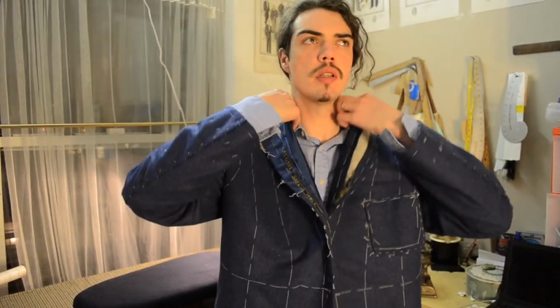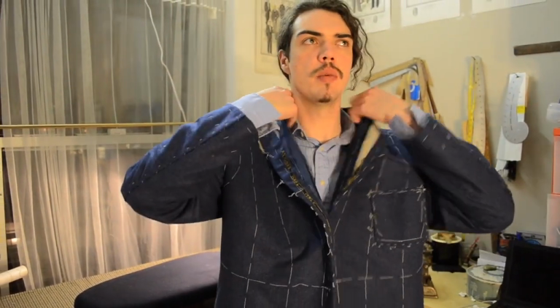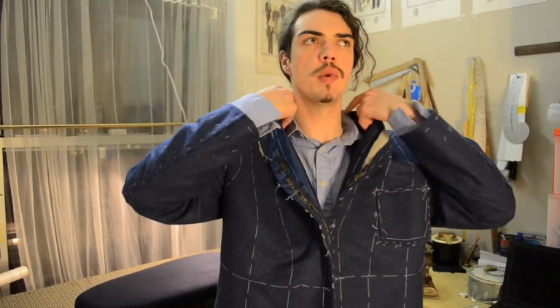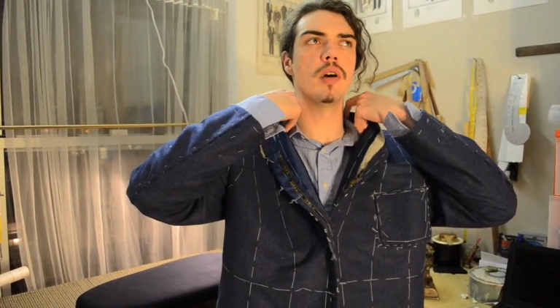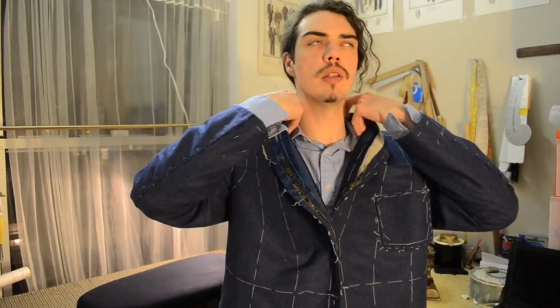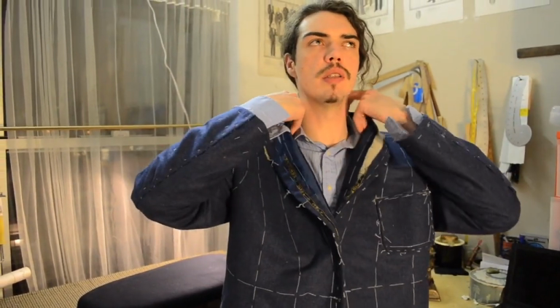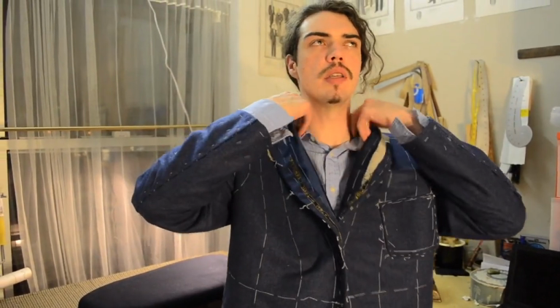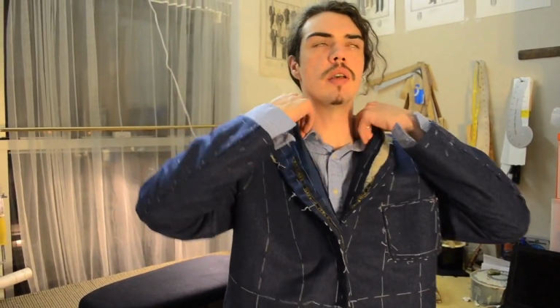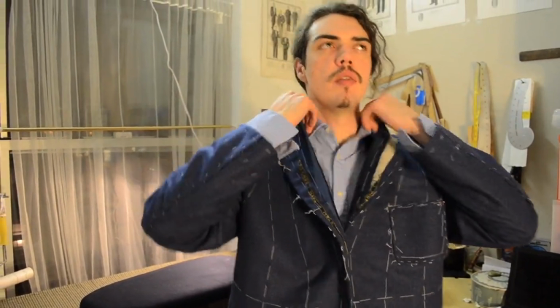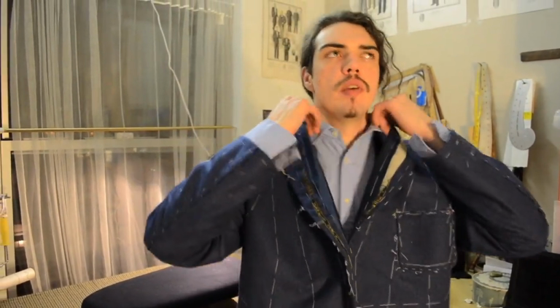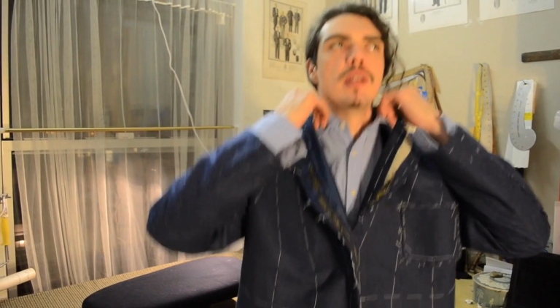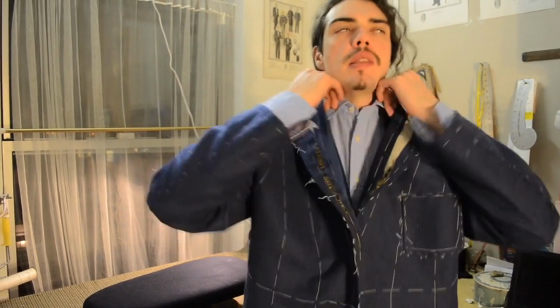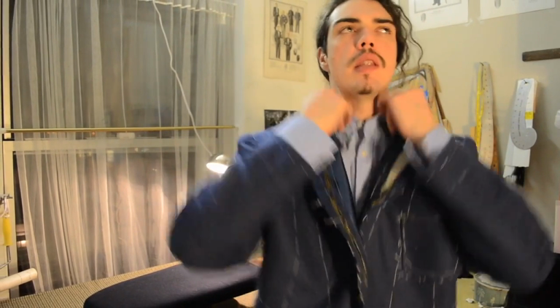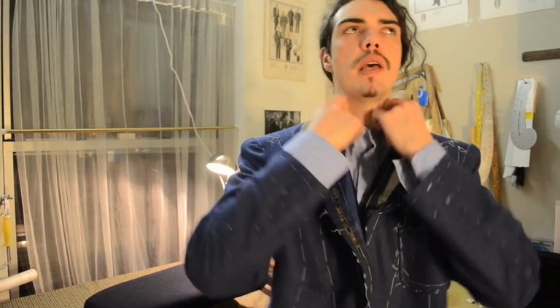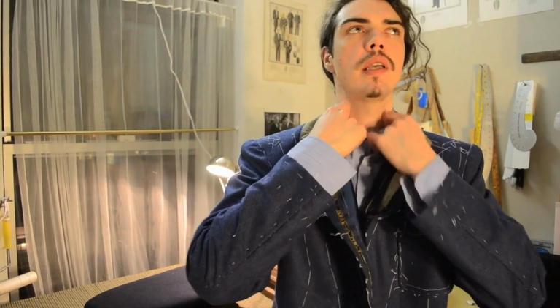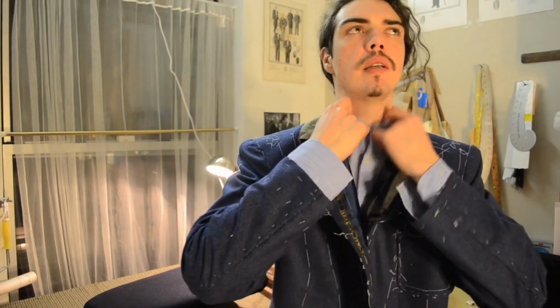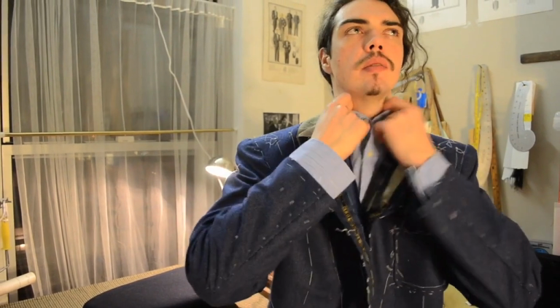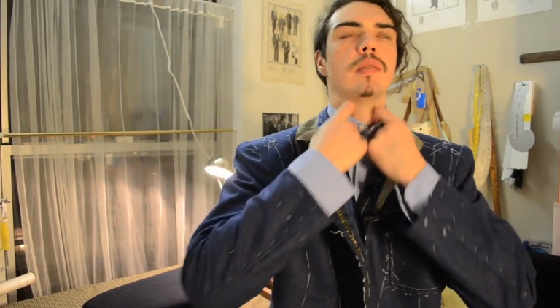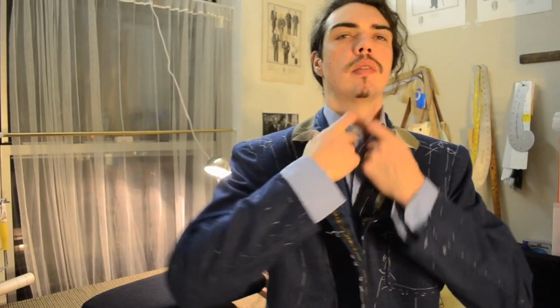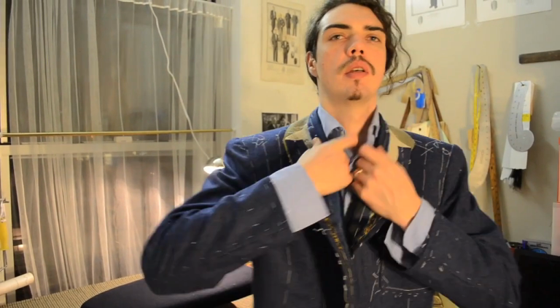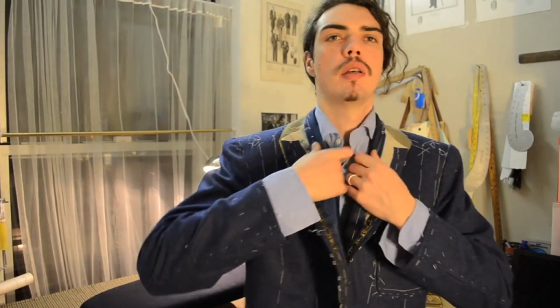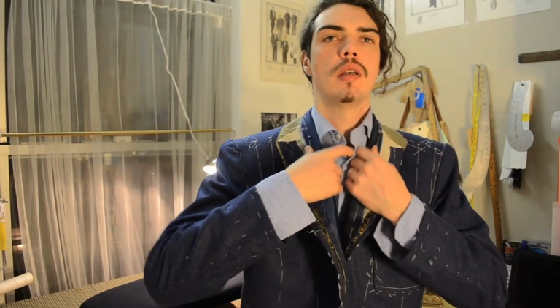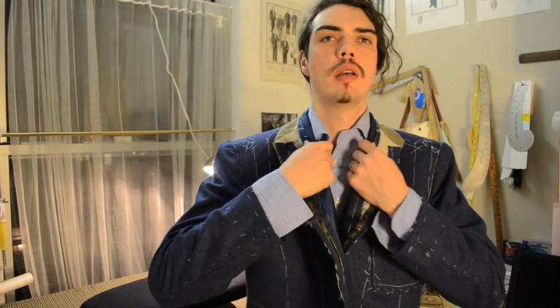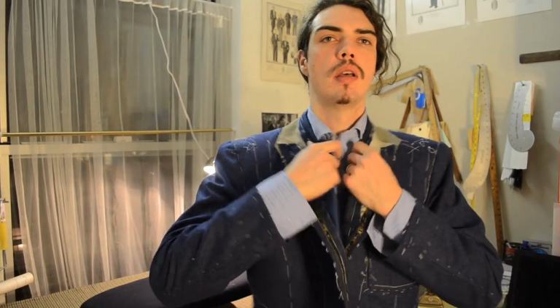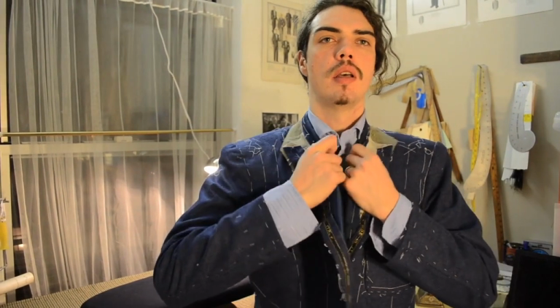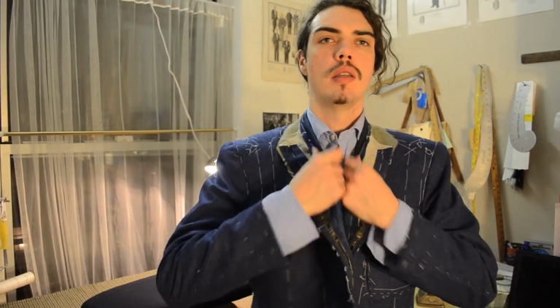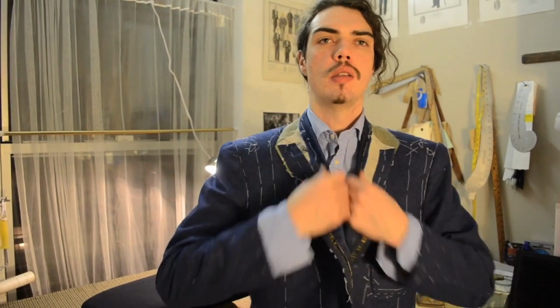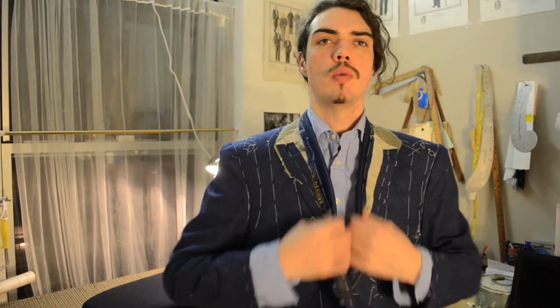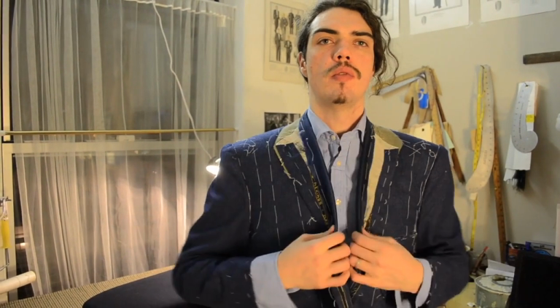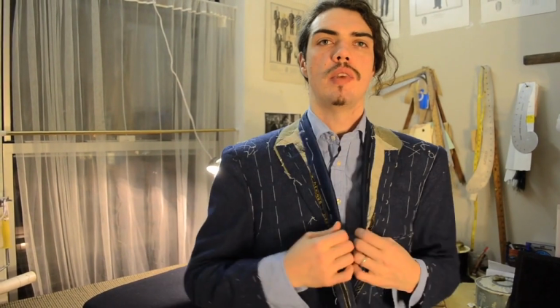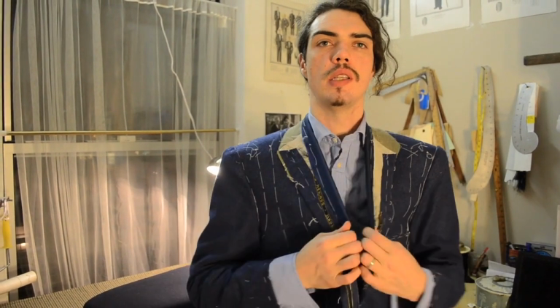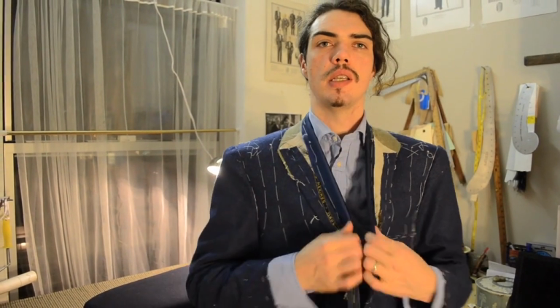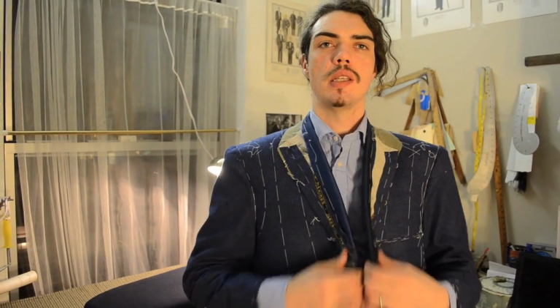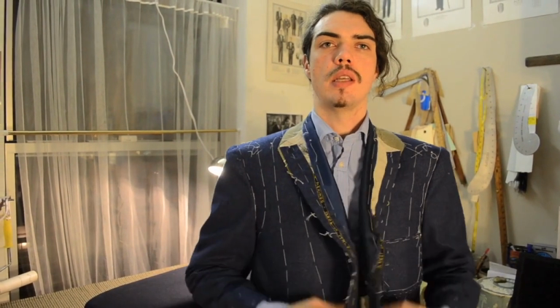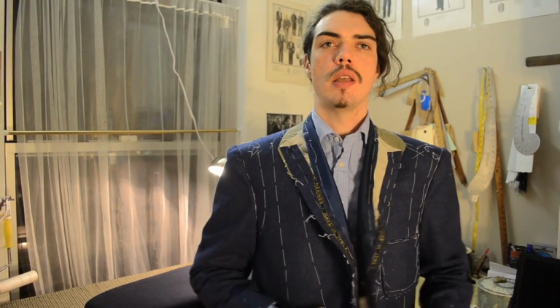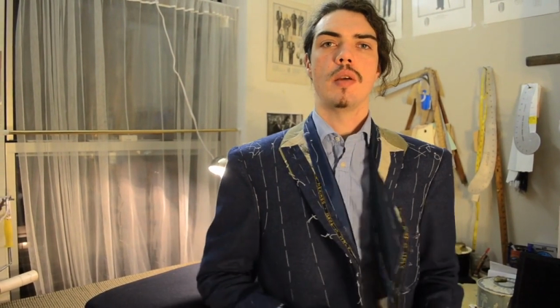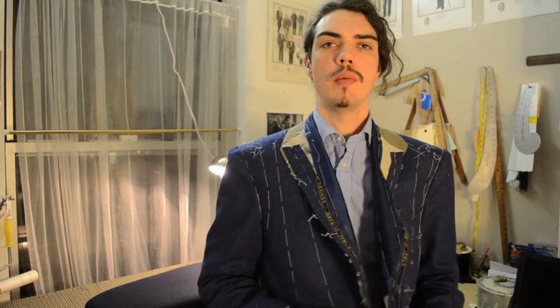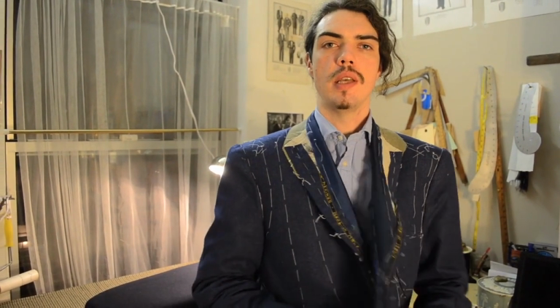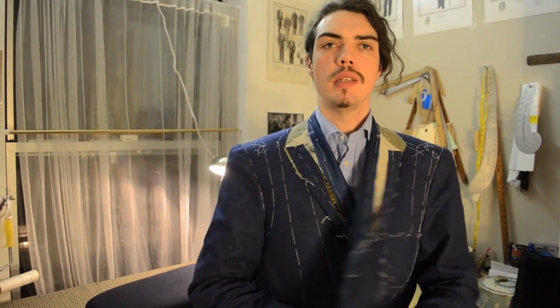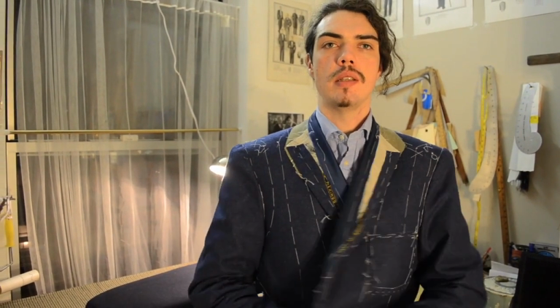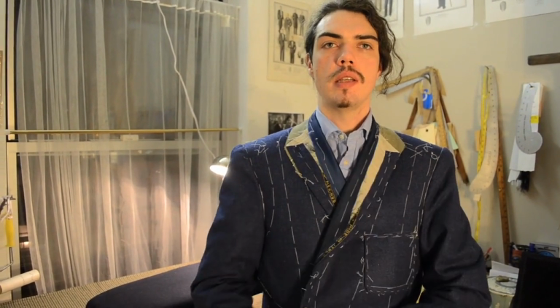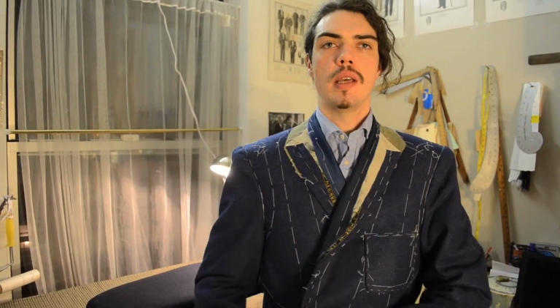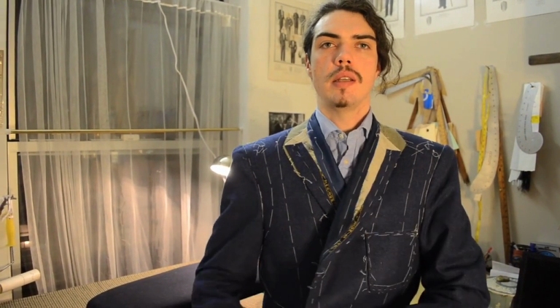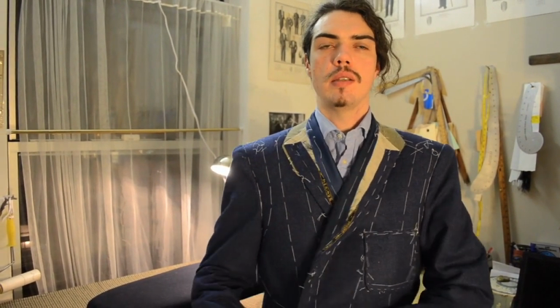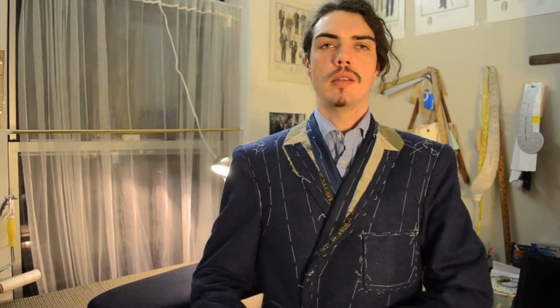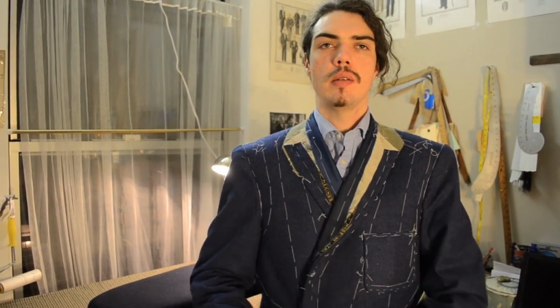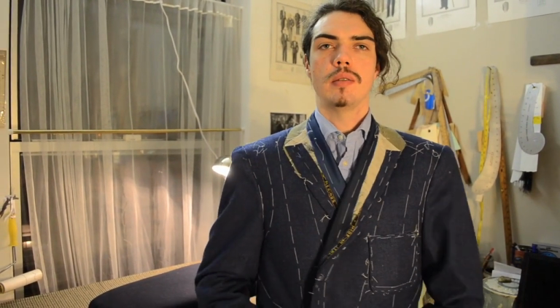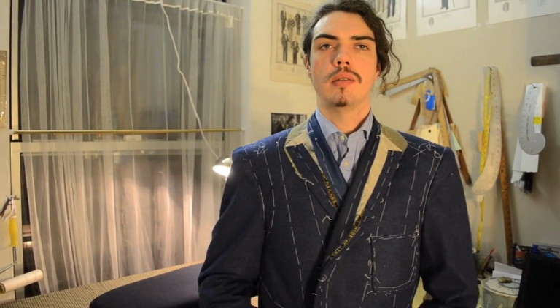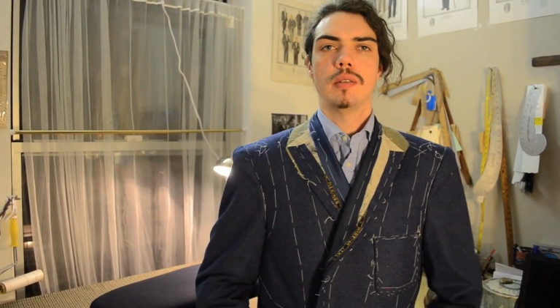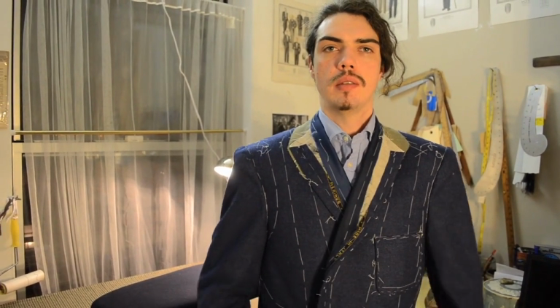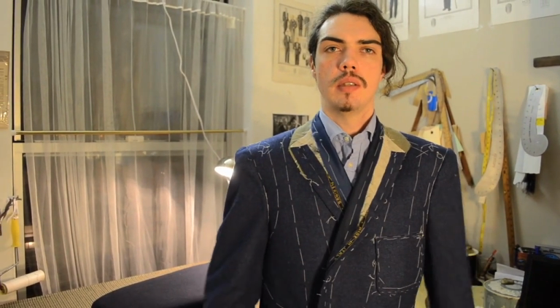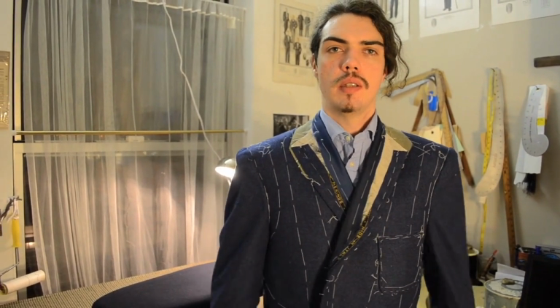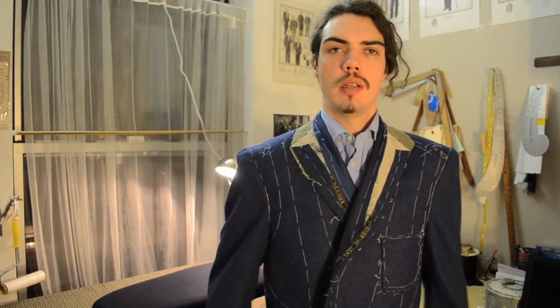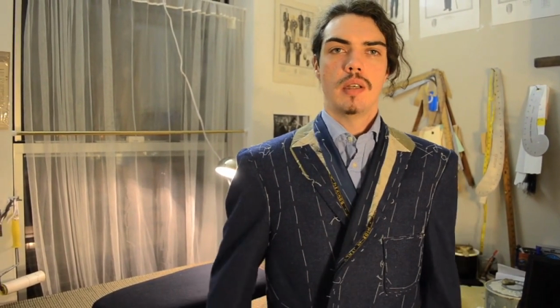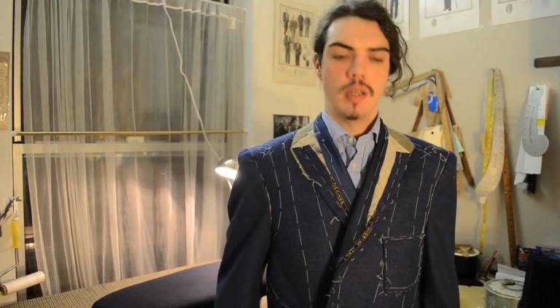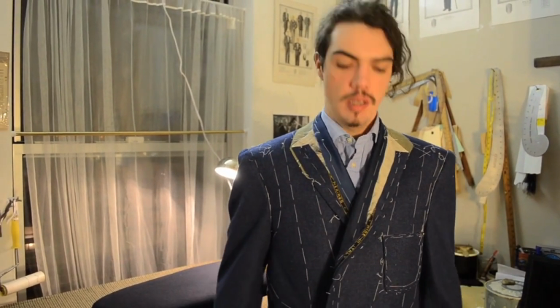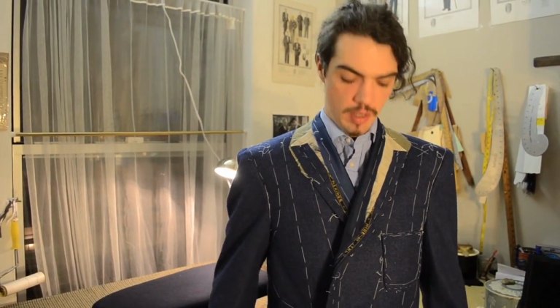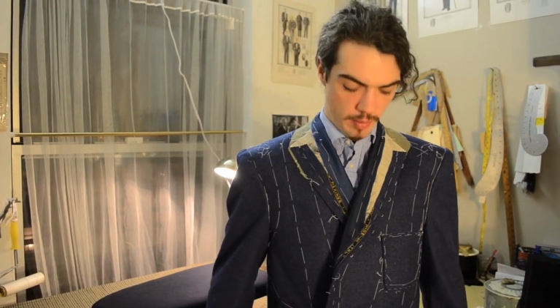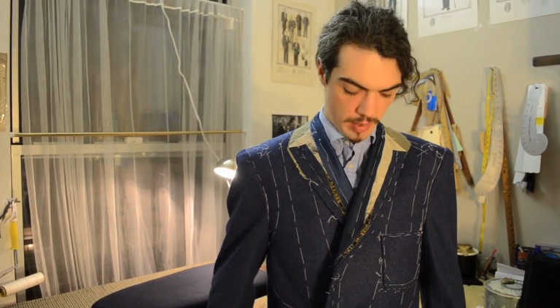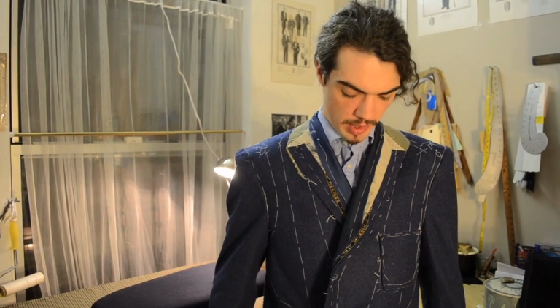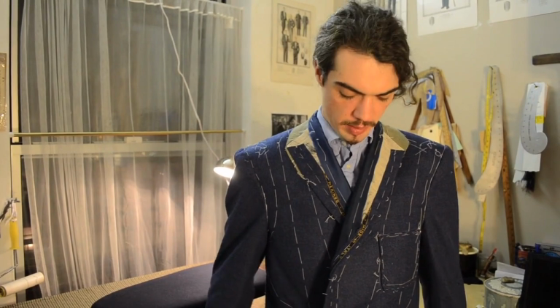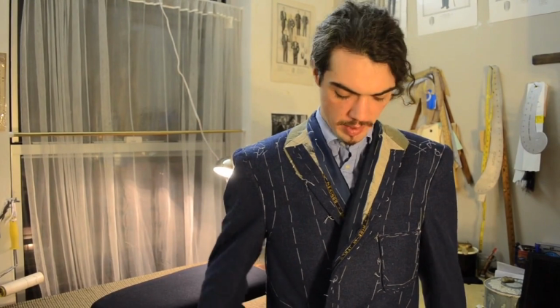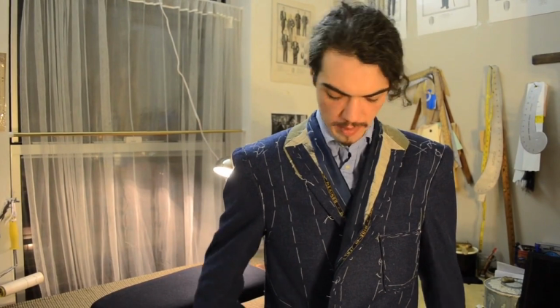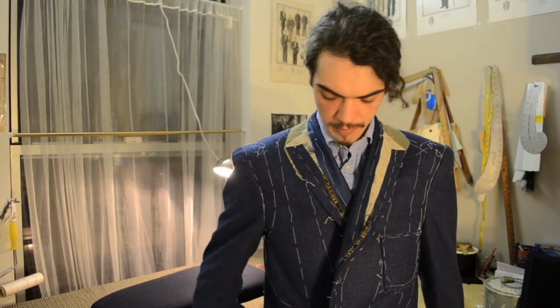Slip it on to see how it feels to the neck. This one feels like it's sitting up nice and tight, so I'm pleased with that.